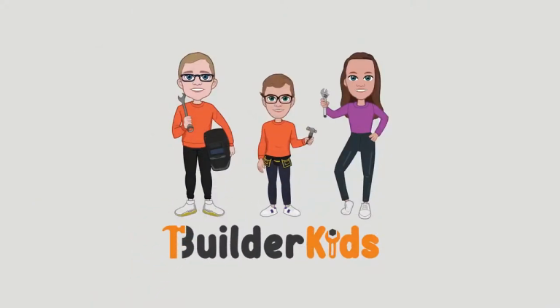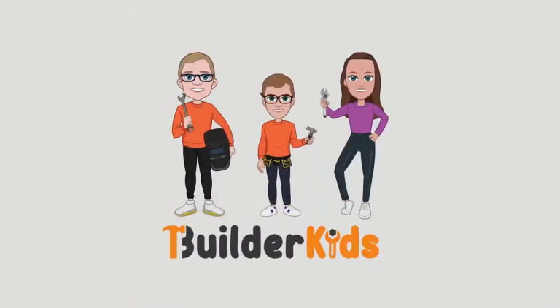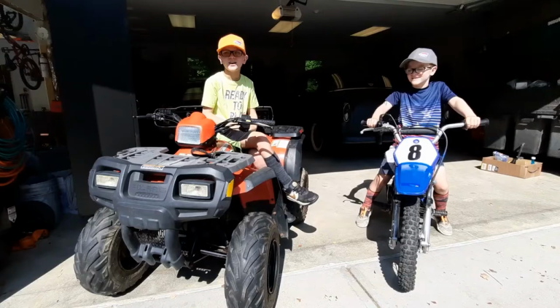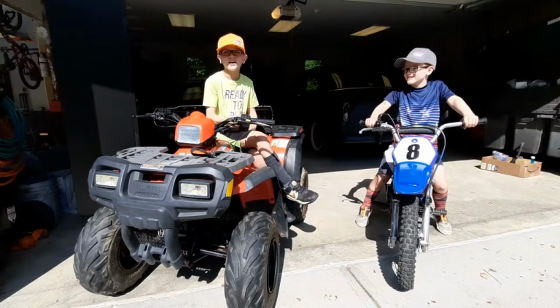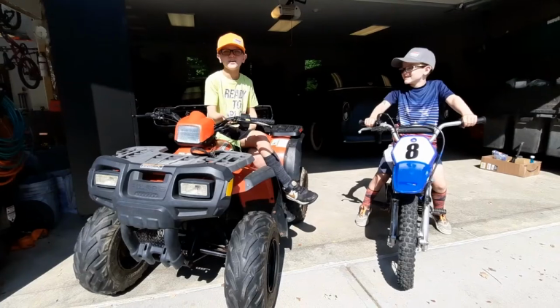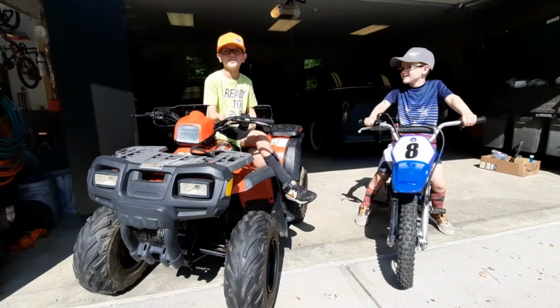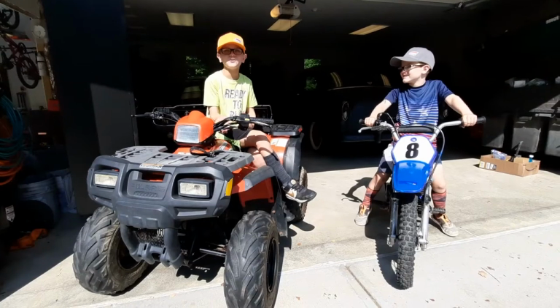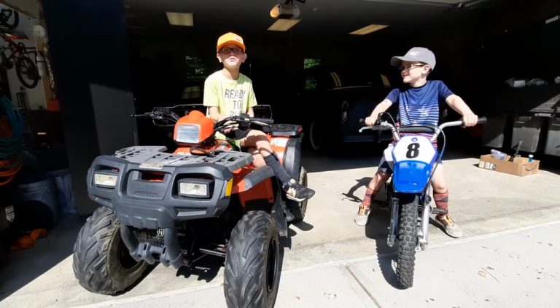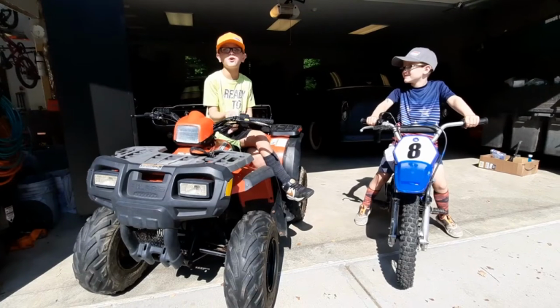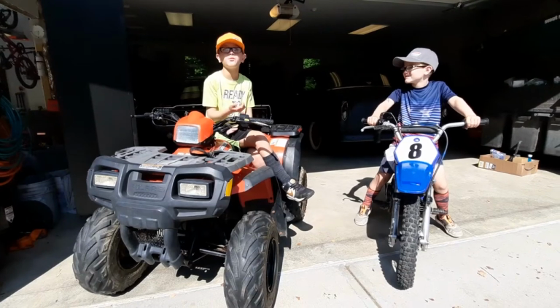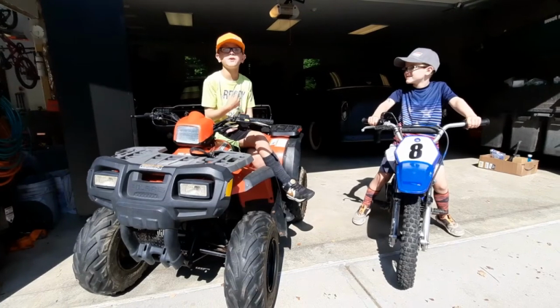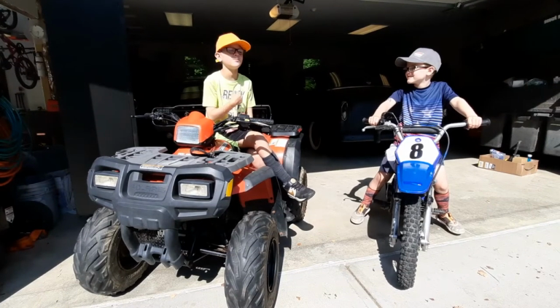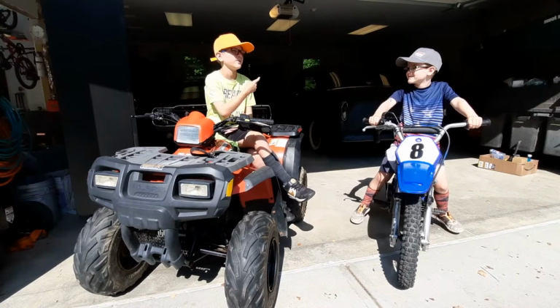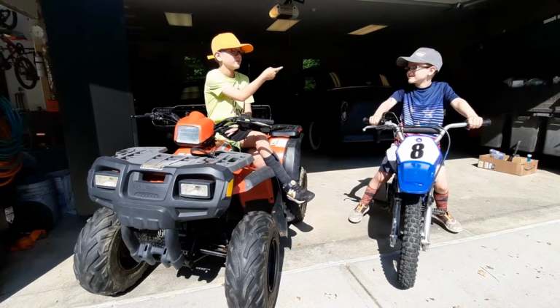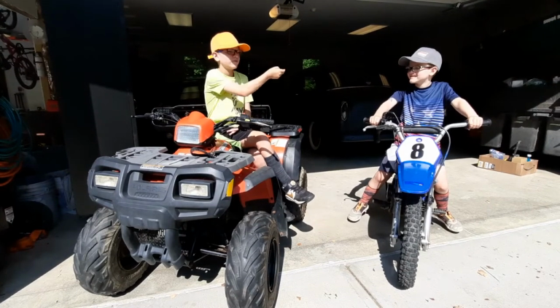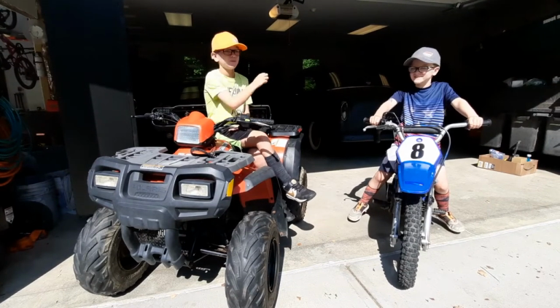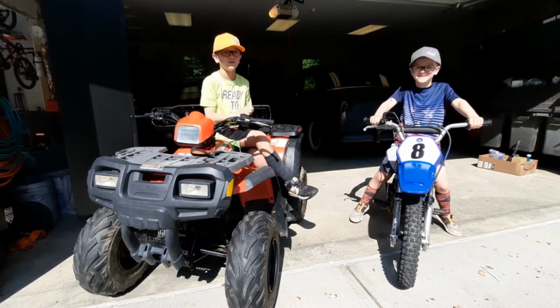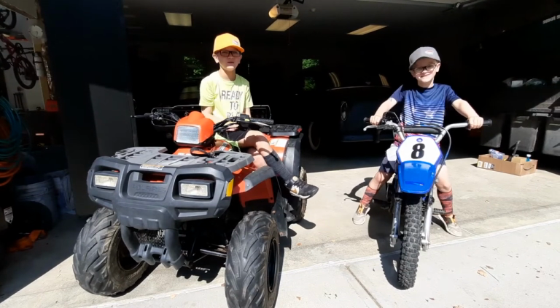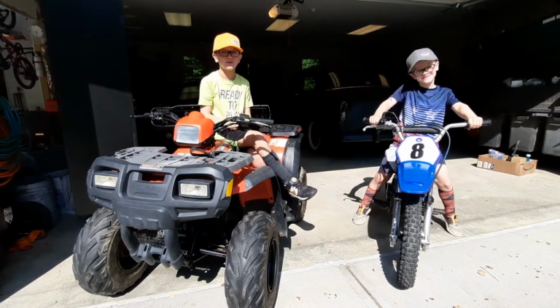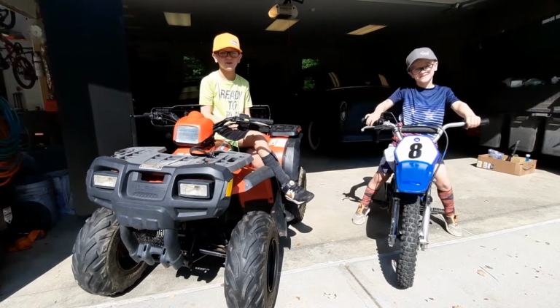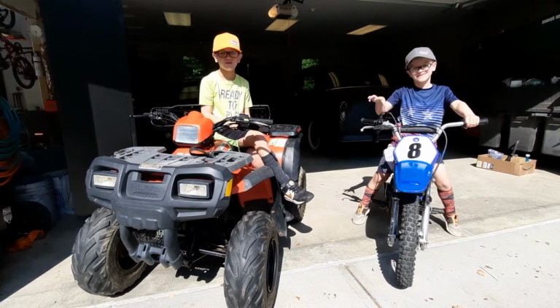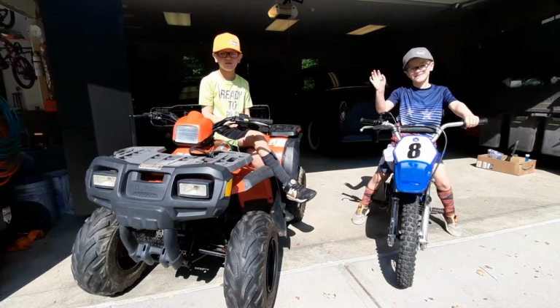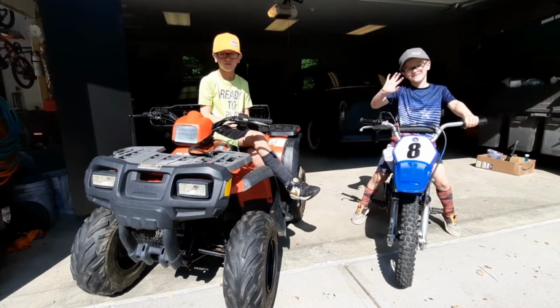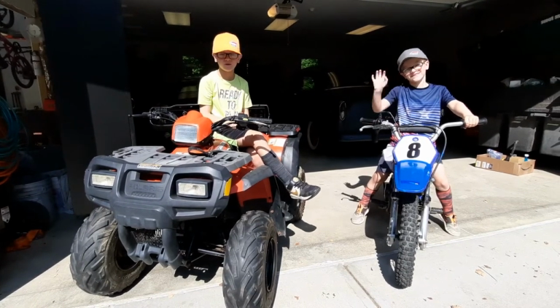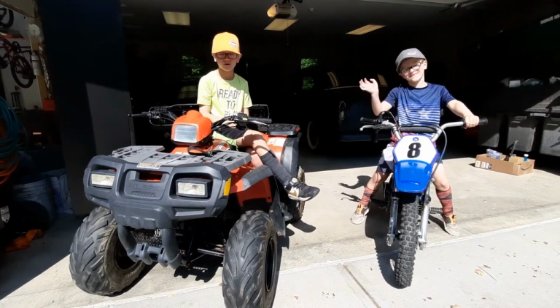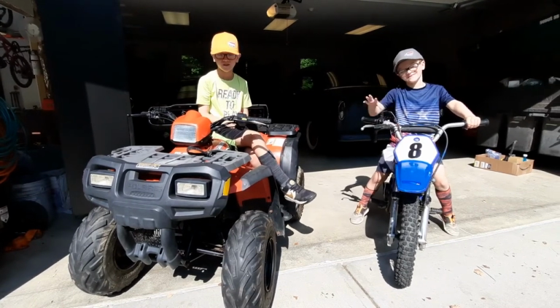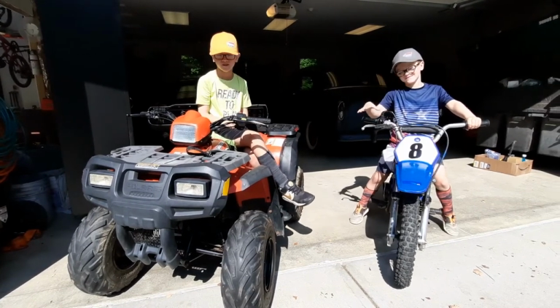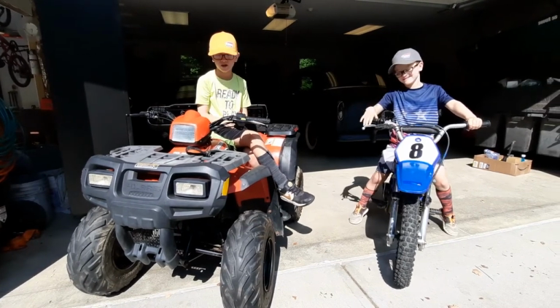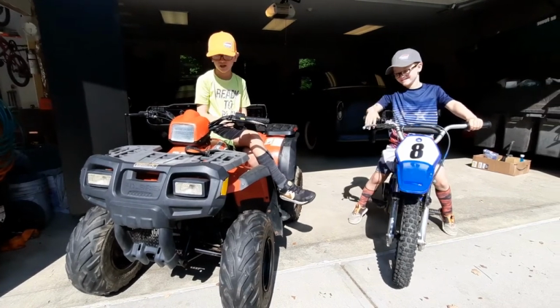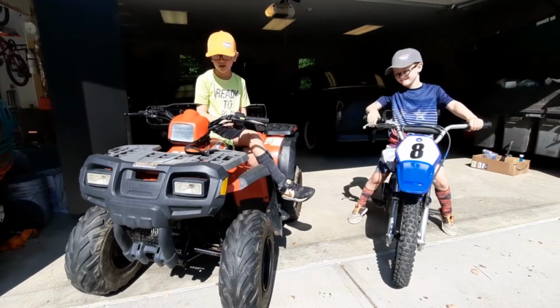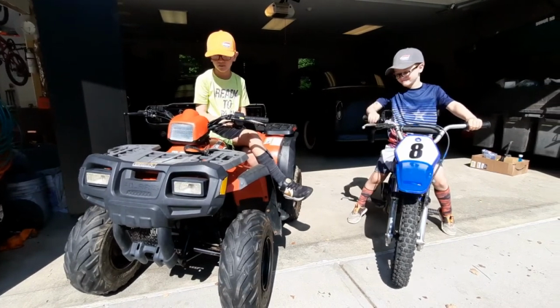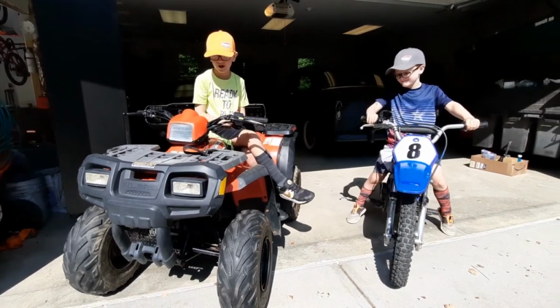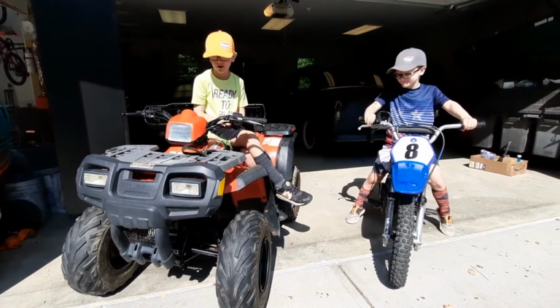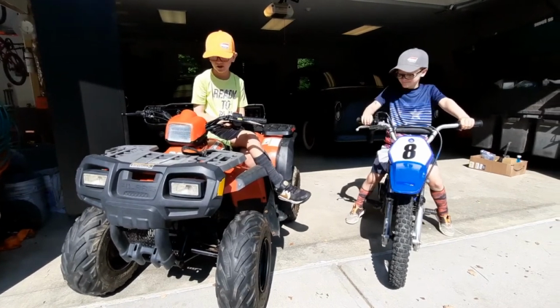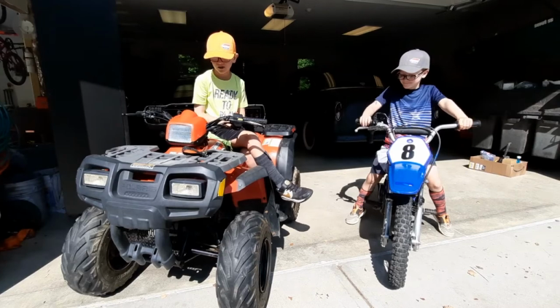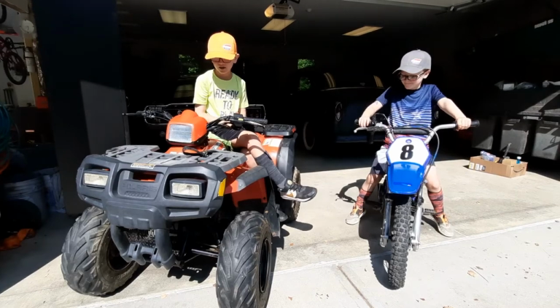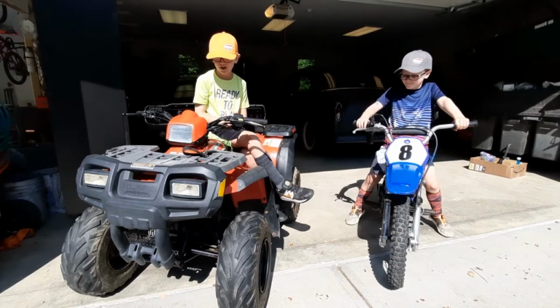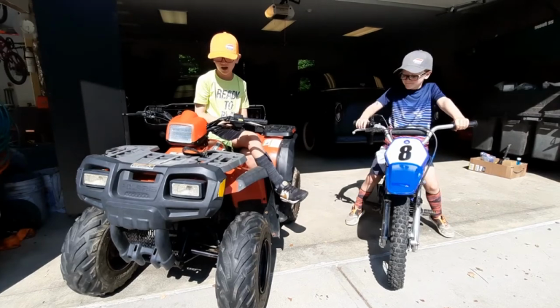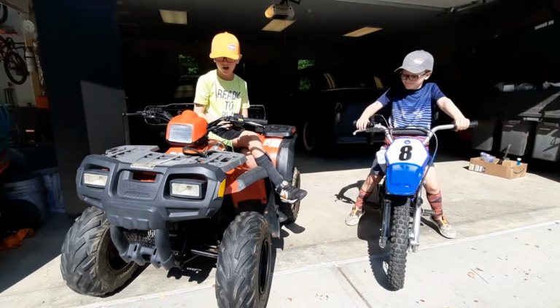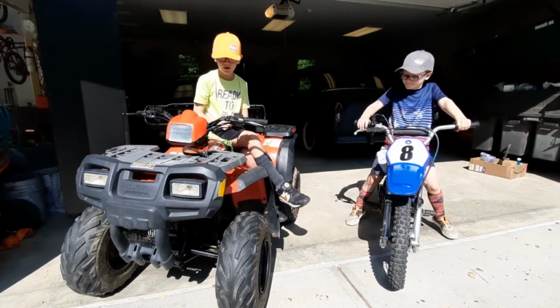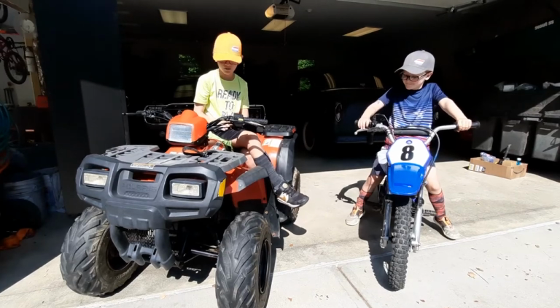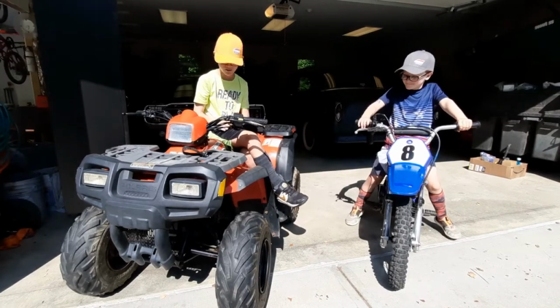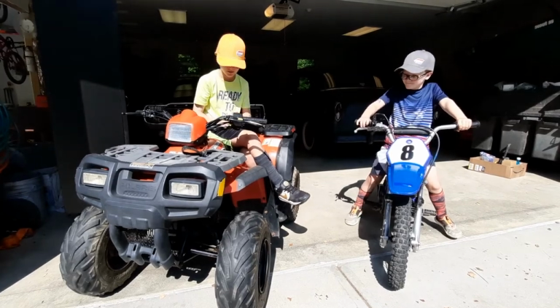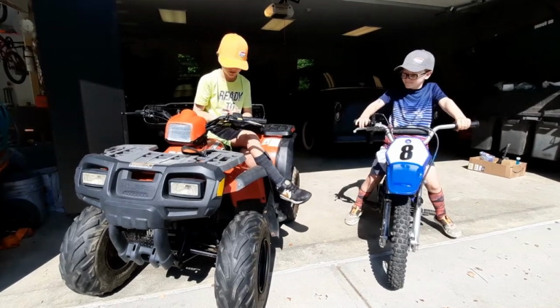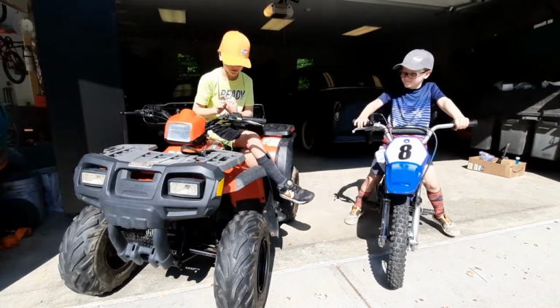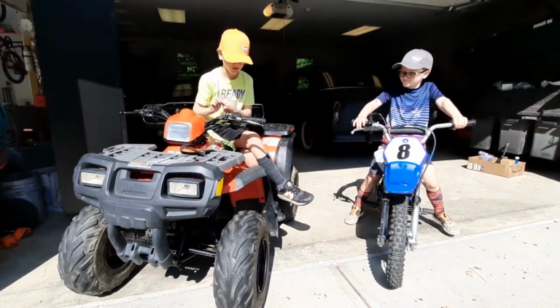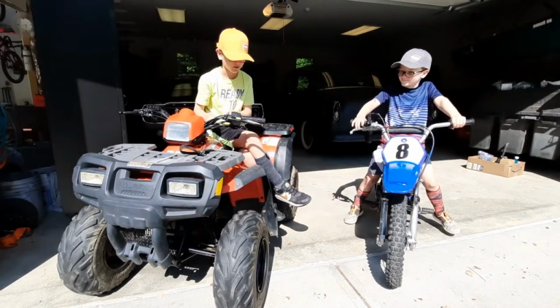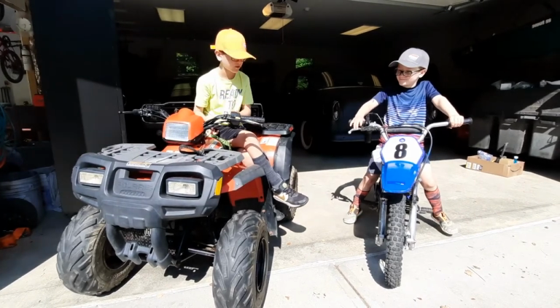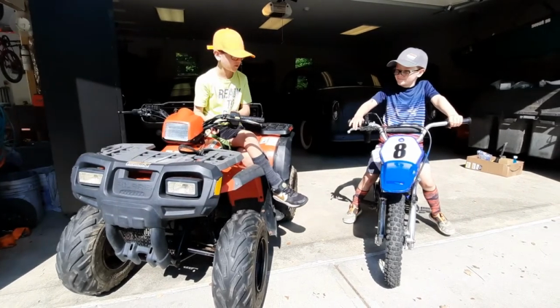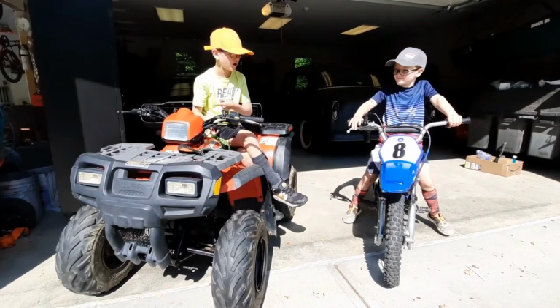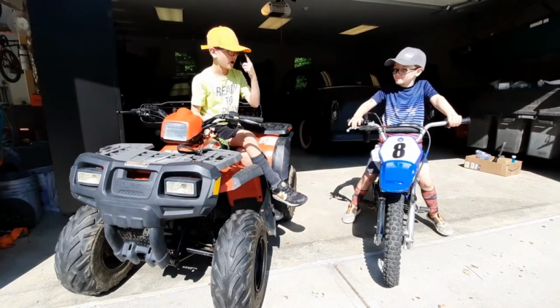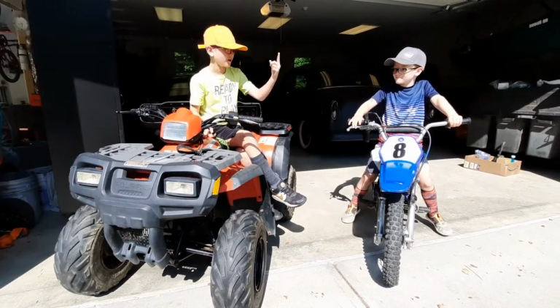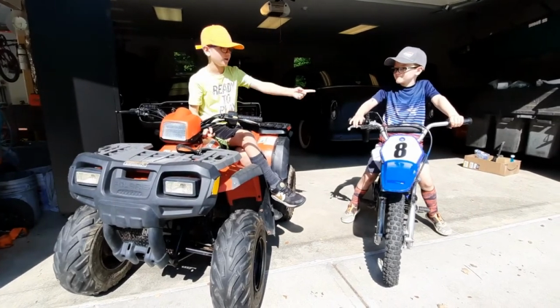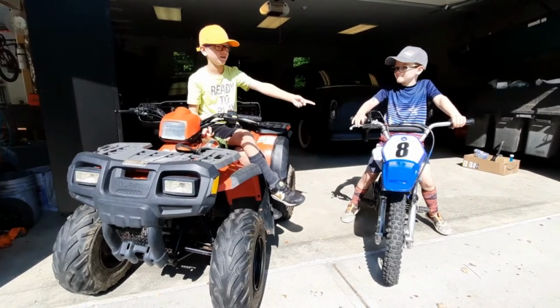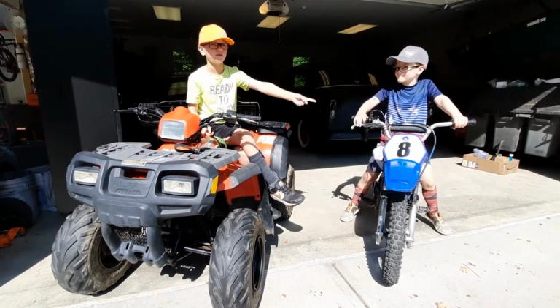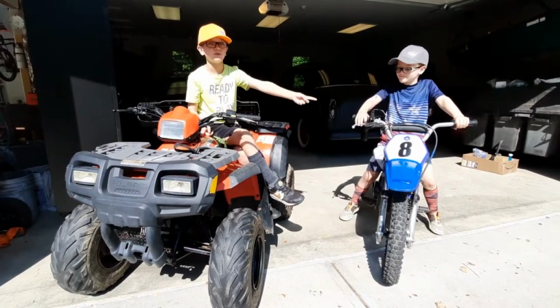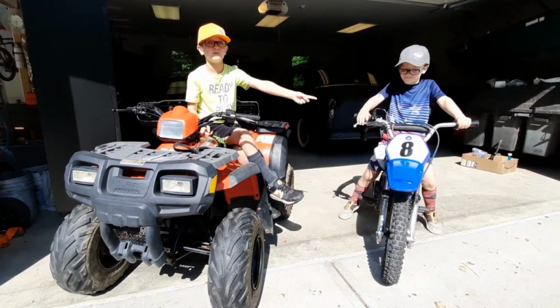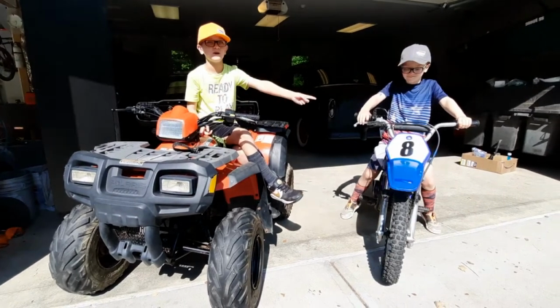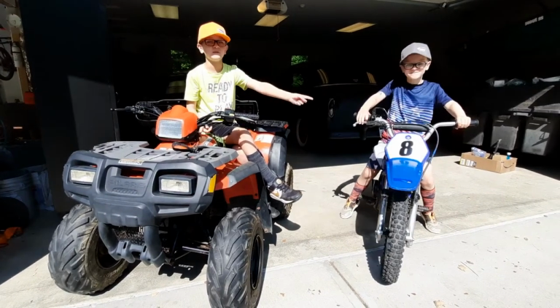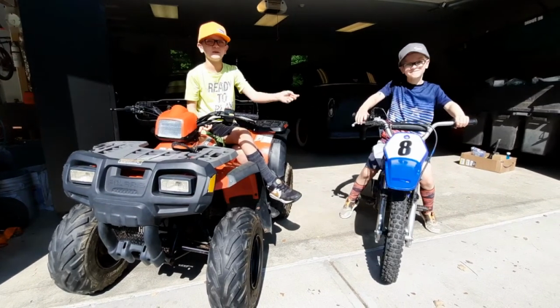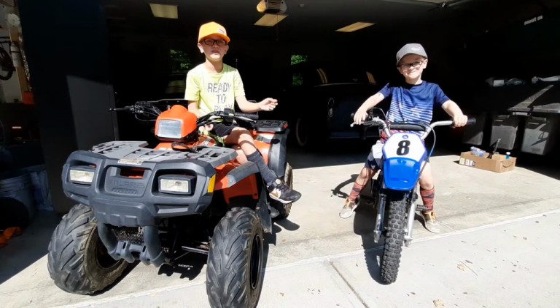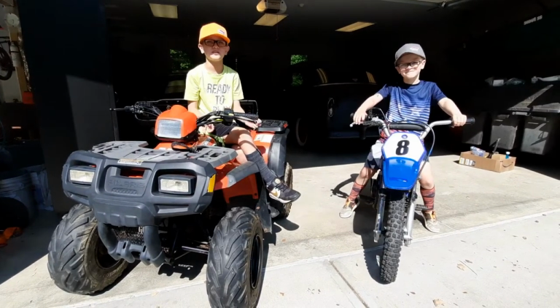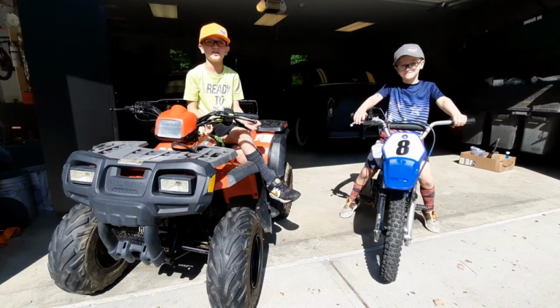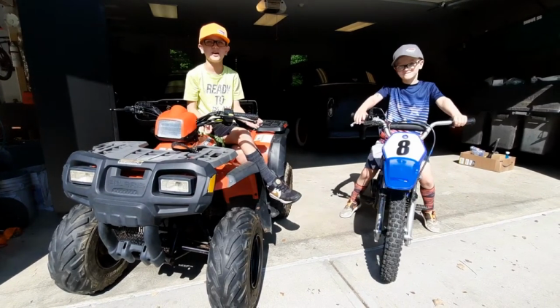Hey, this is Kobe and Blake from The Other Kids, and we're going to be talking about this quad and this dirt bike we just got.